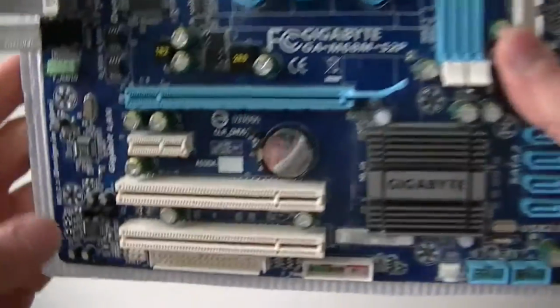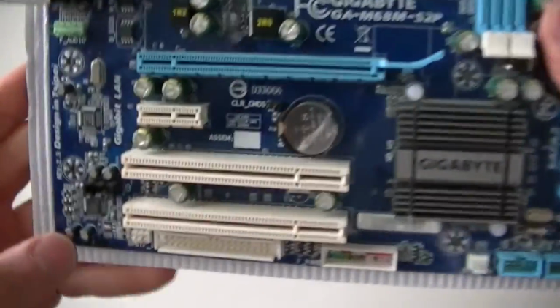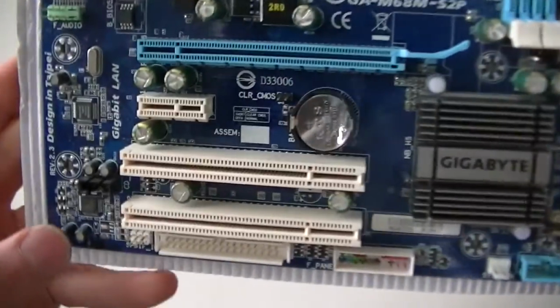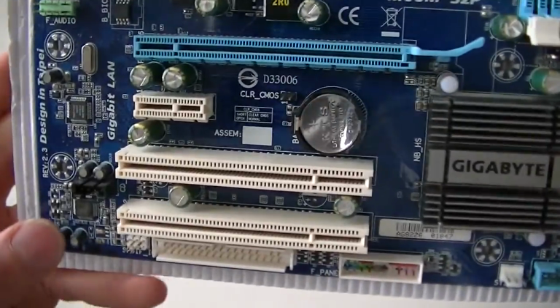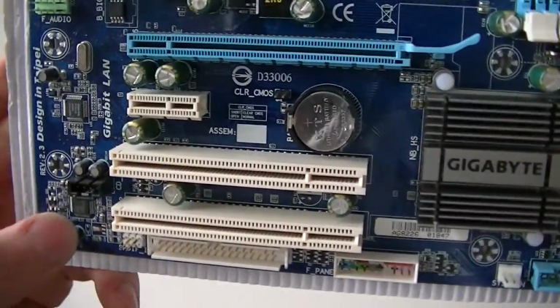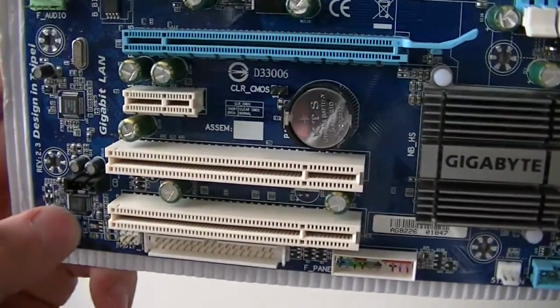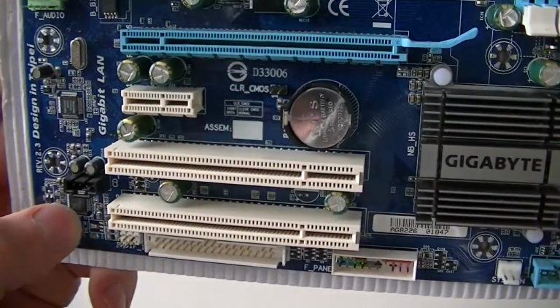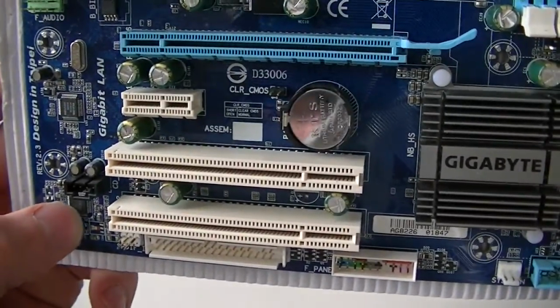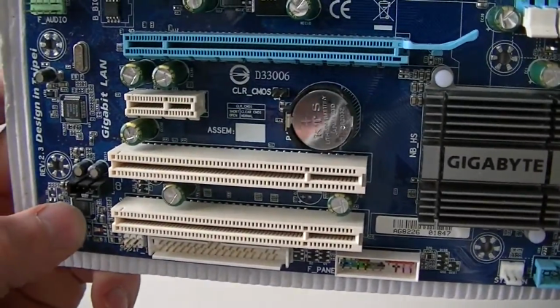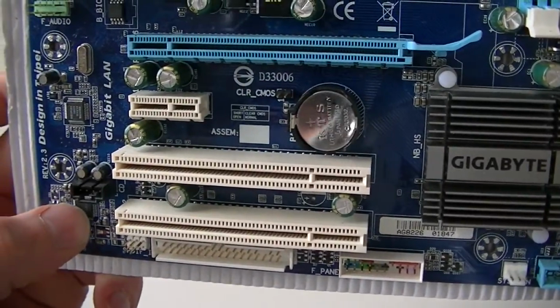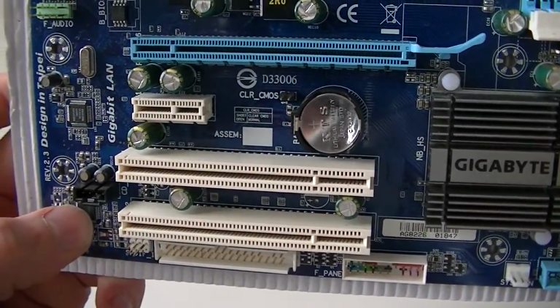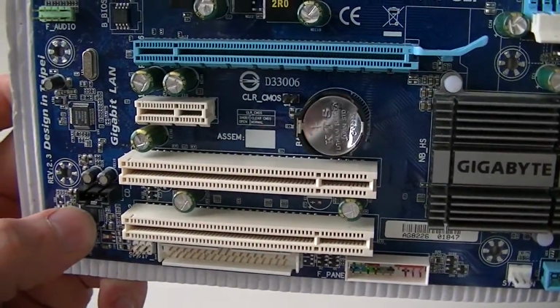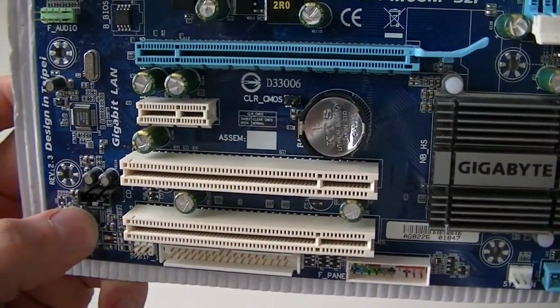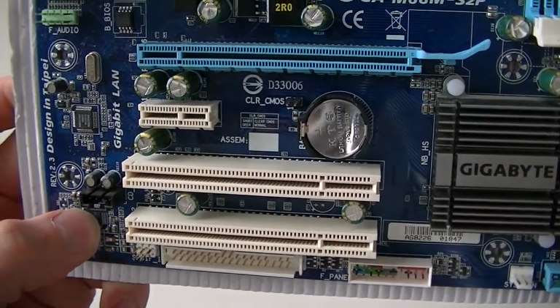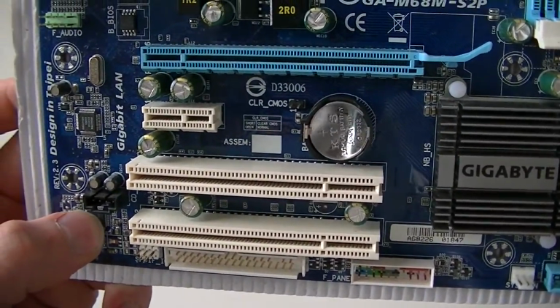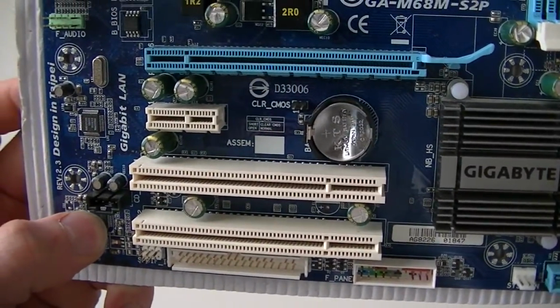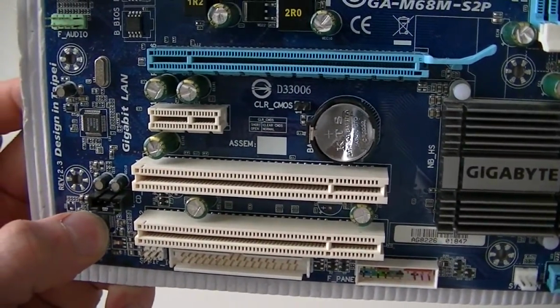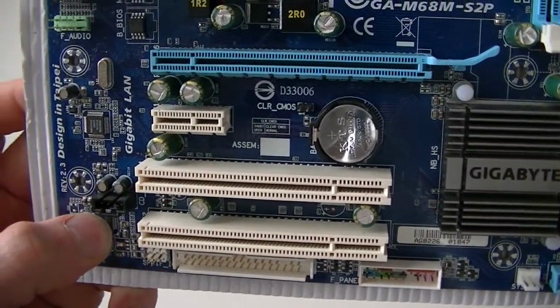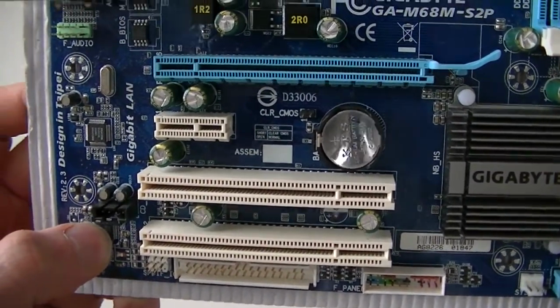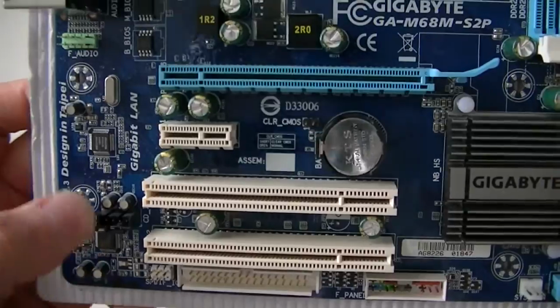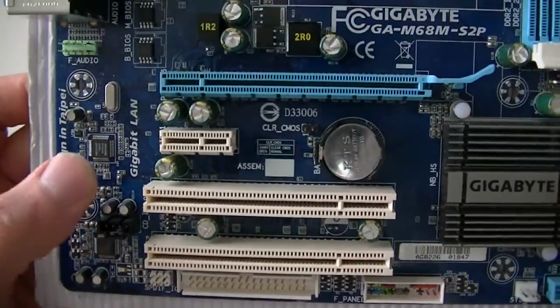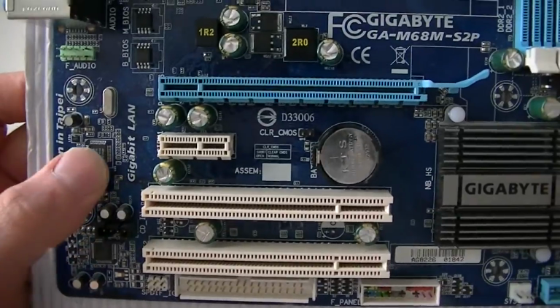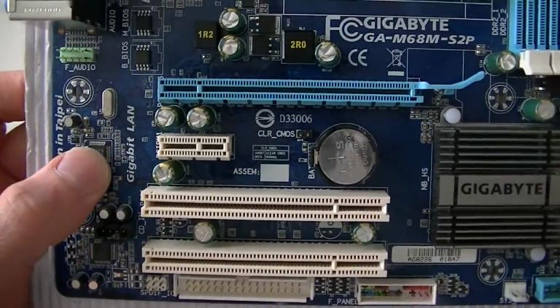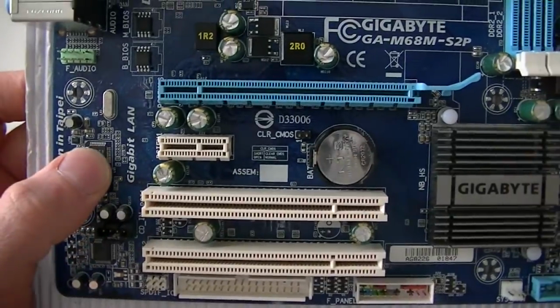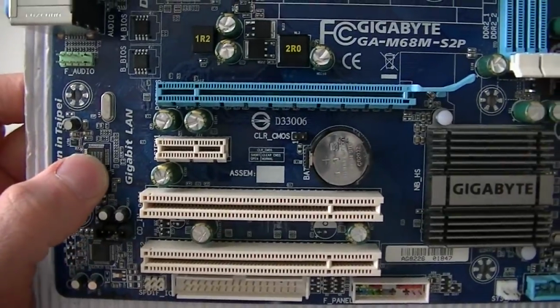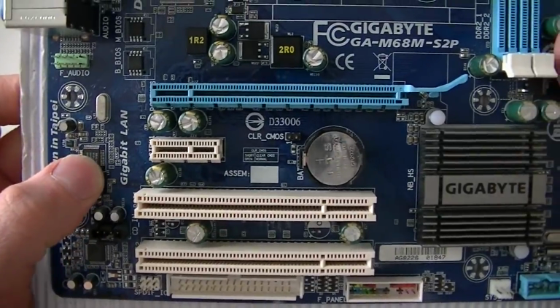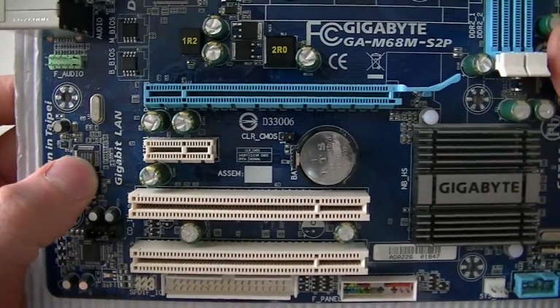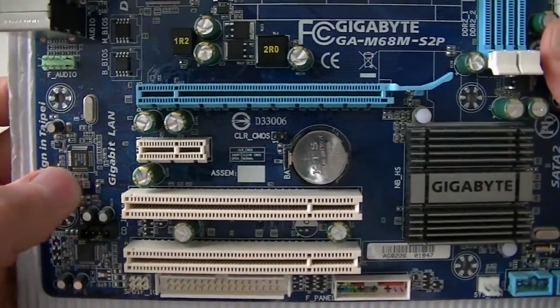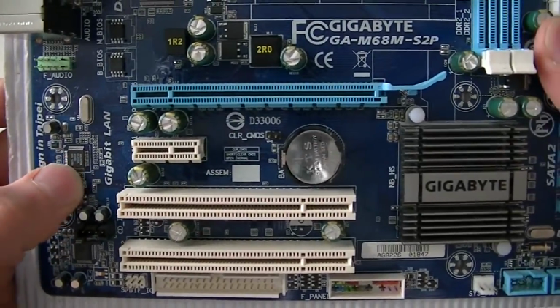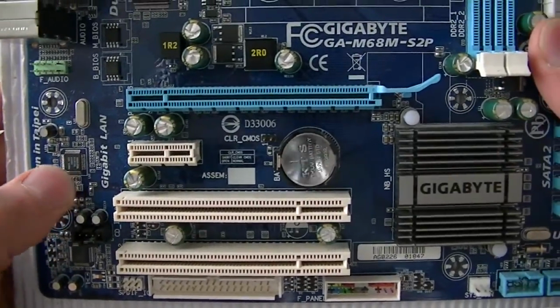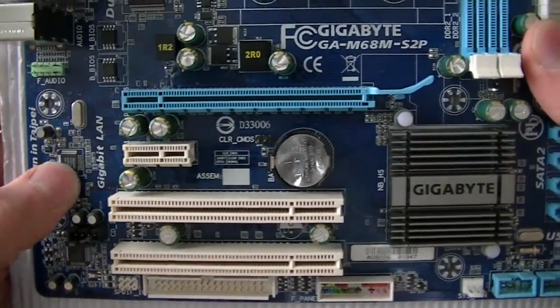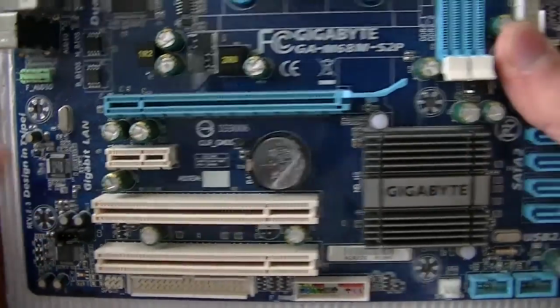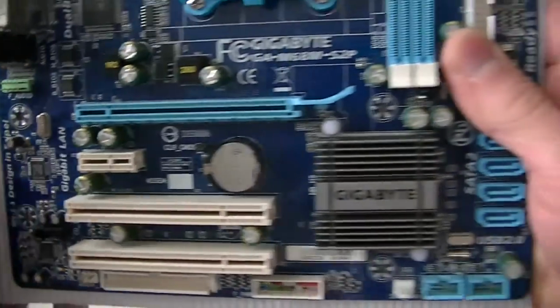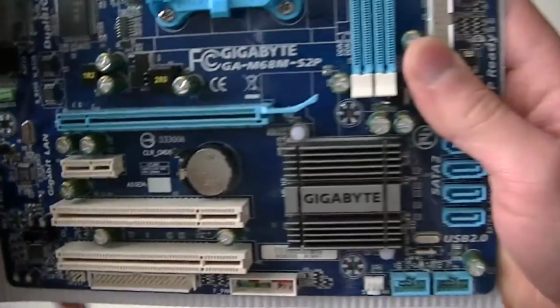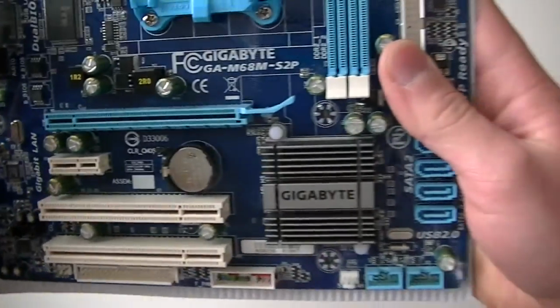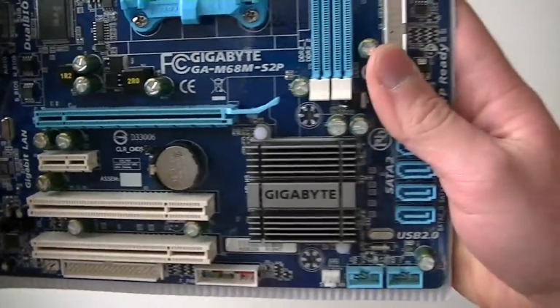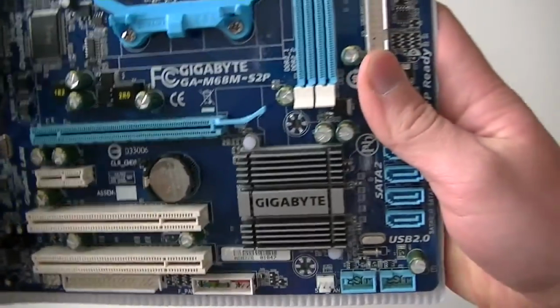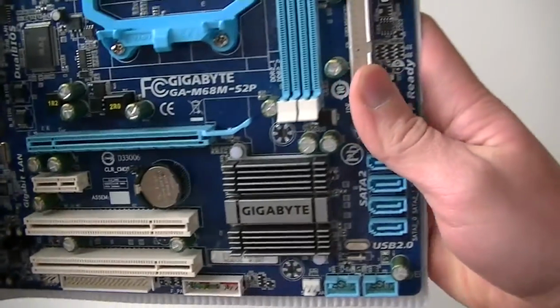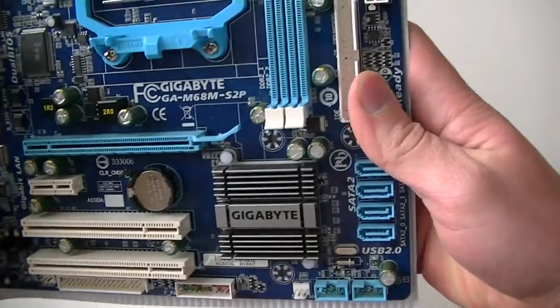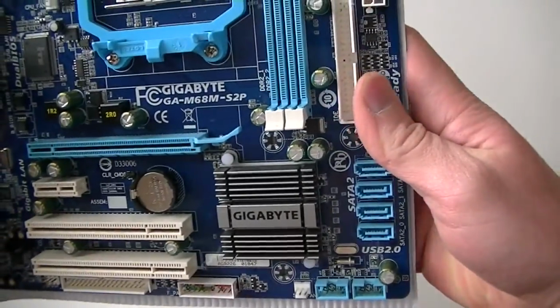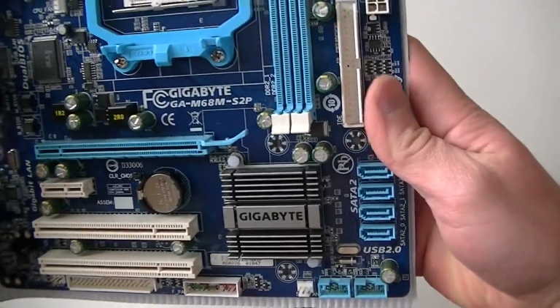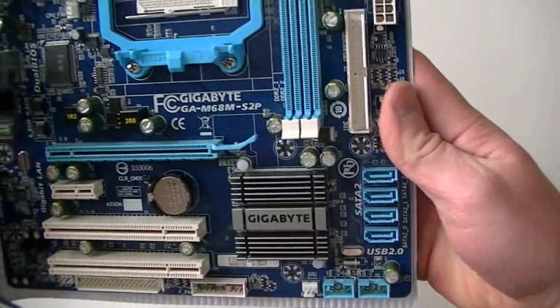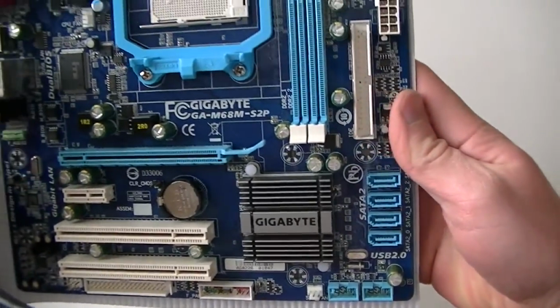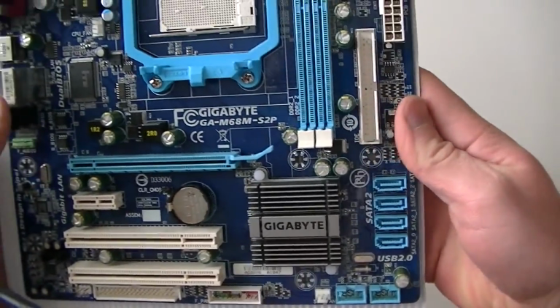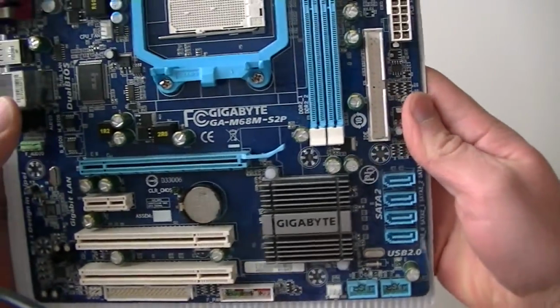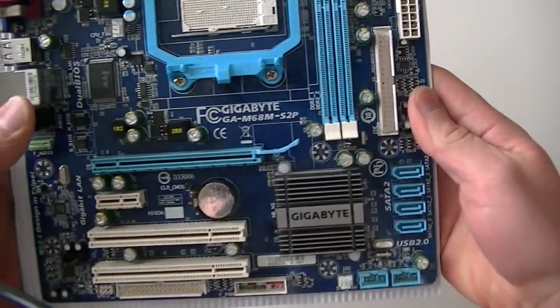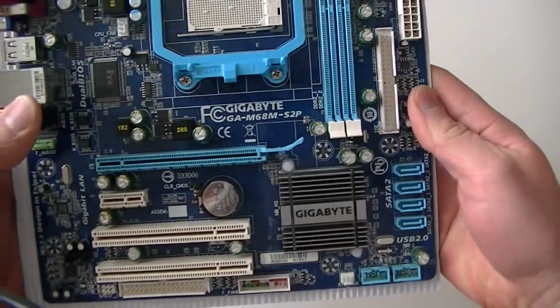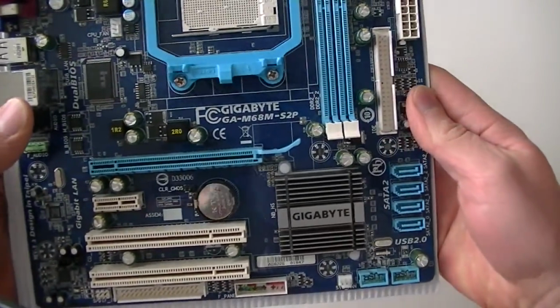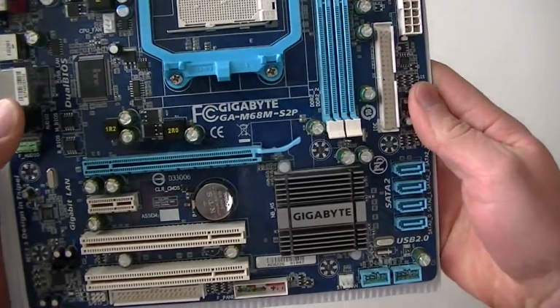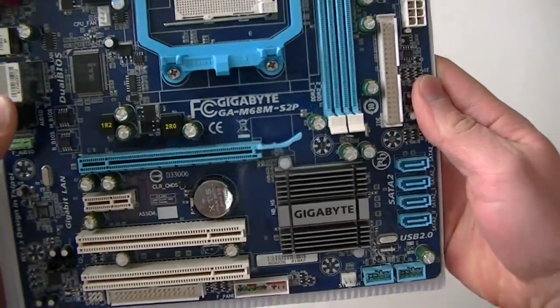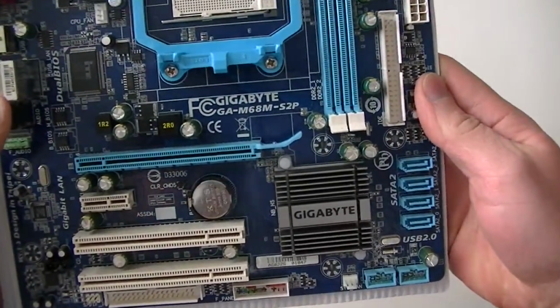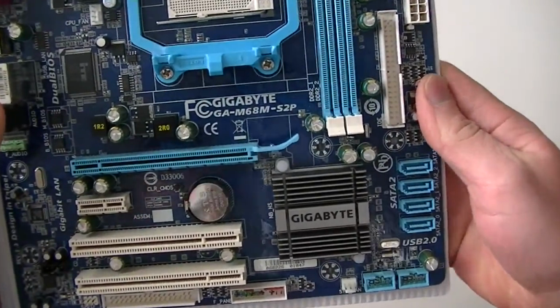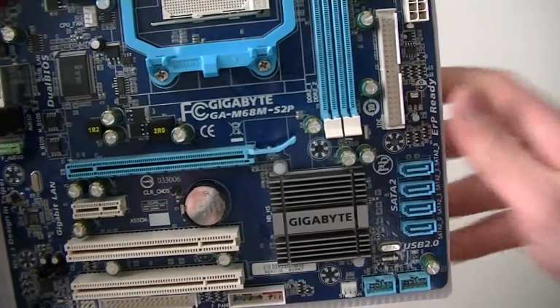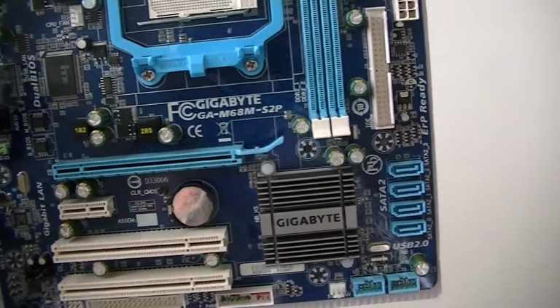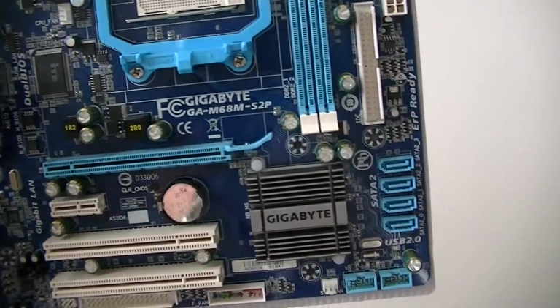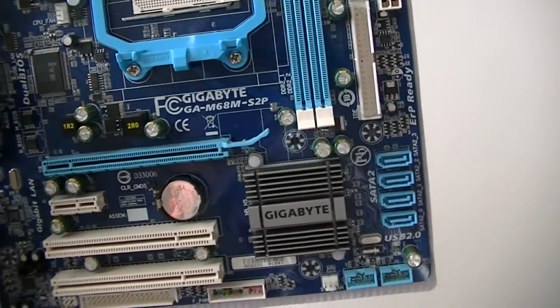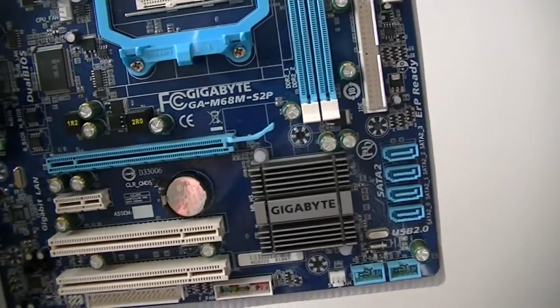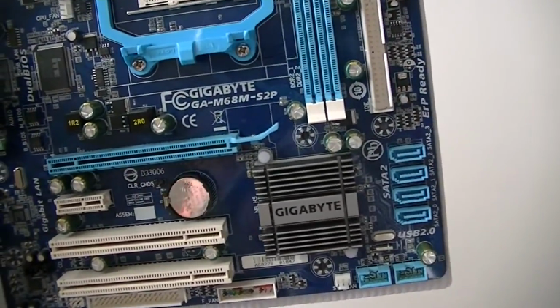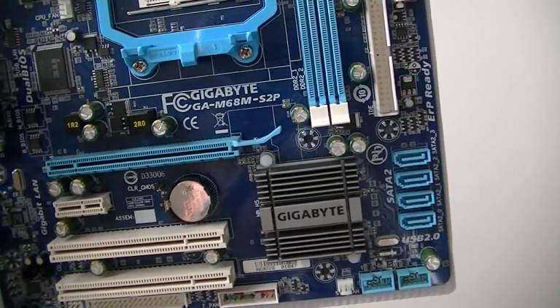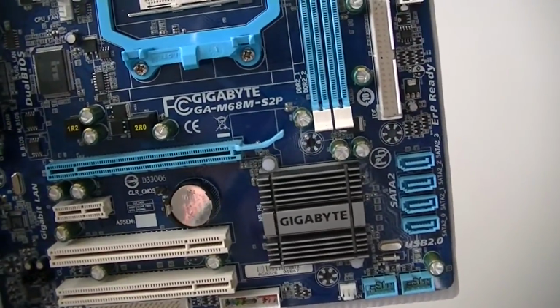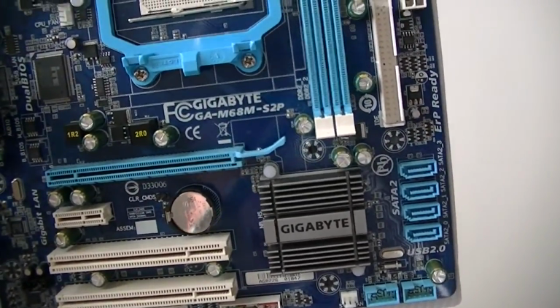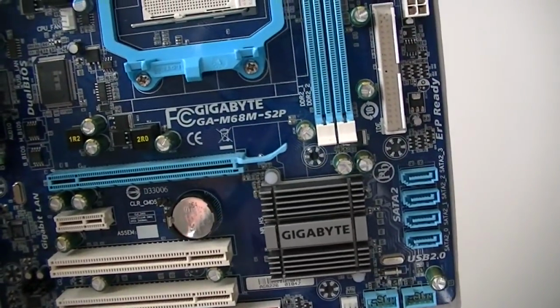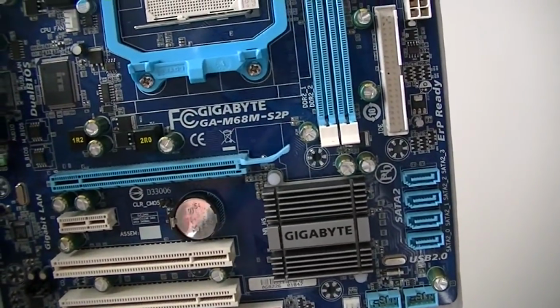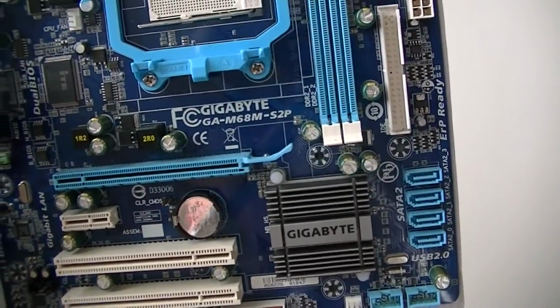There's an audio chip and a LAN chip on the board. That's going to be it. Thanks for watching. Bye.